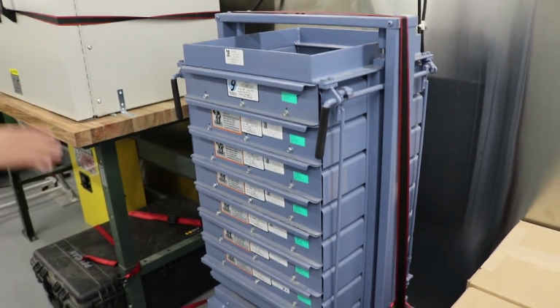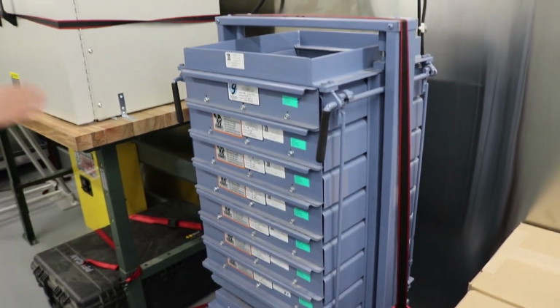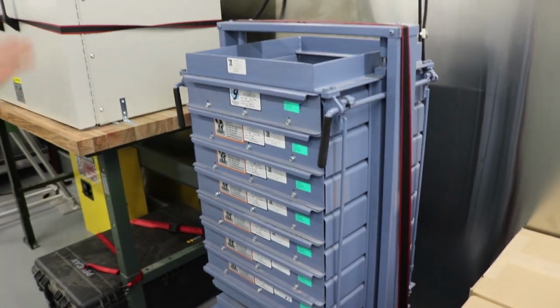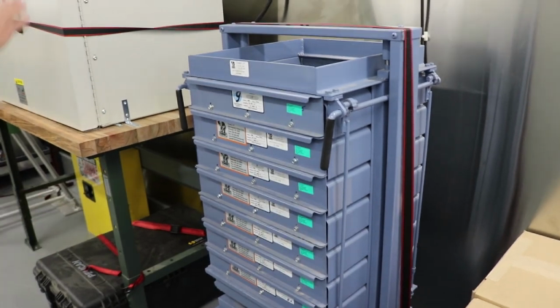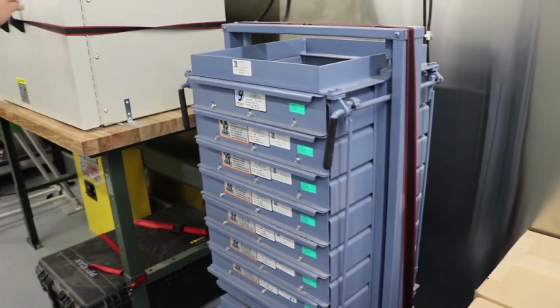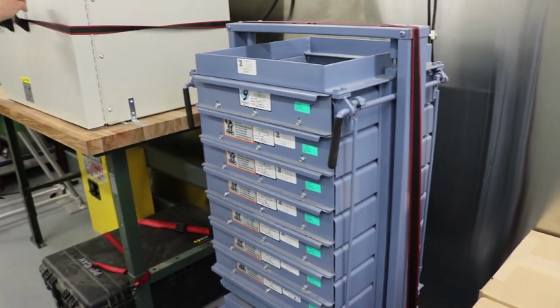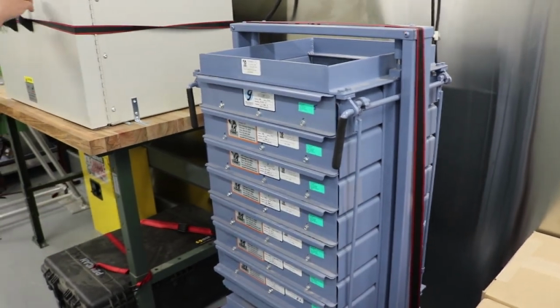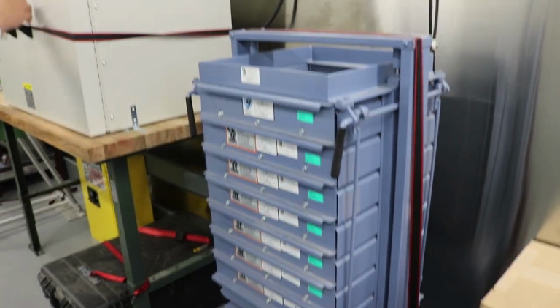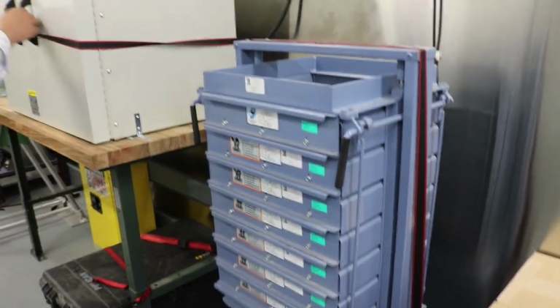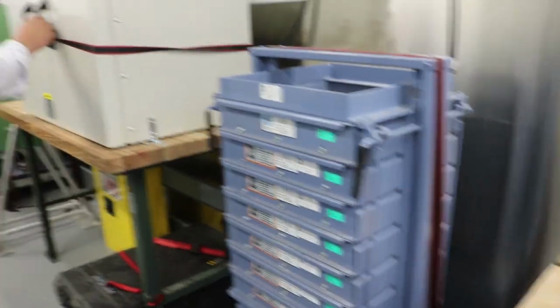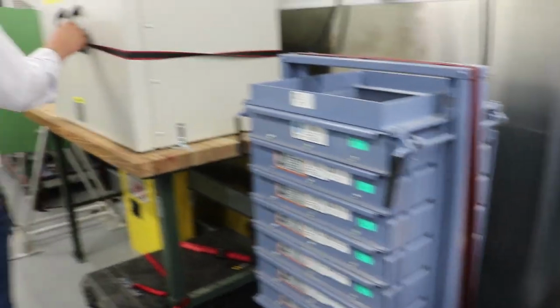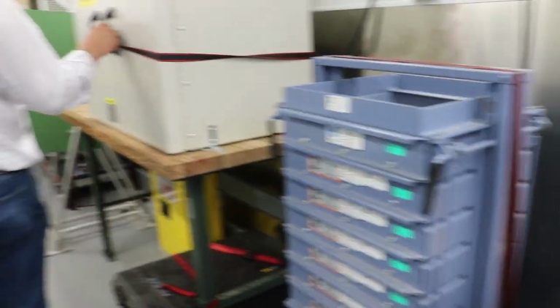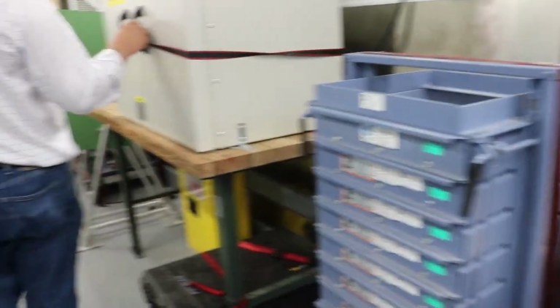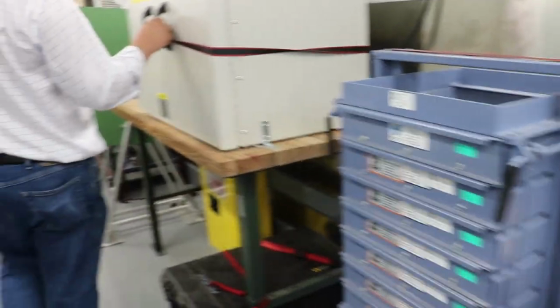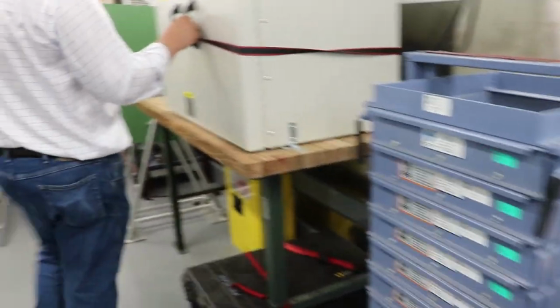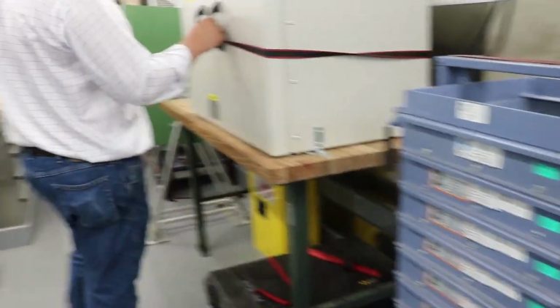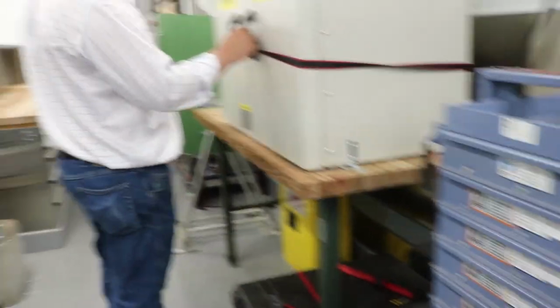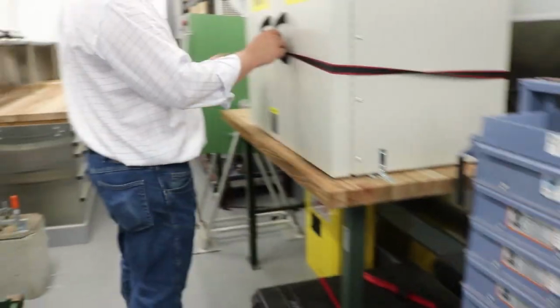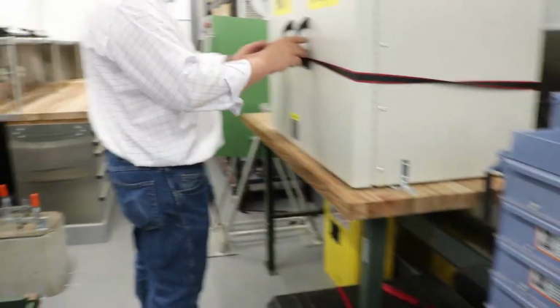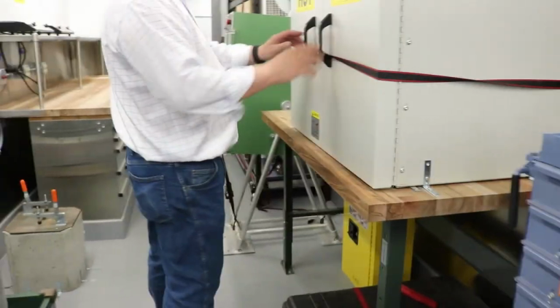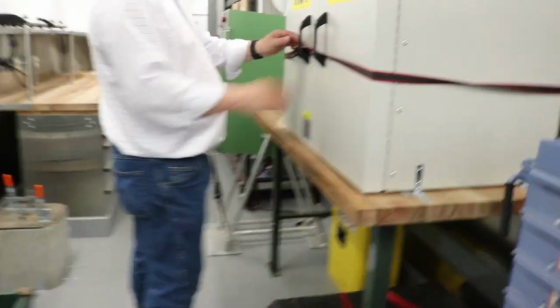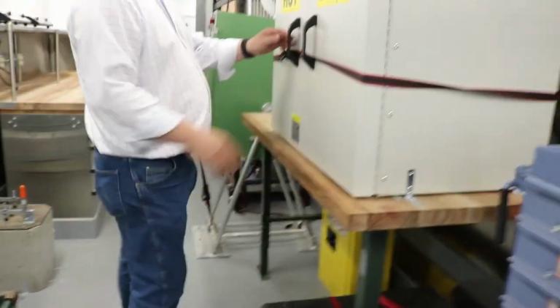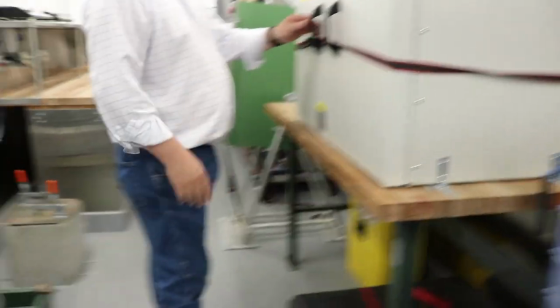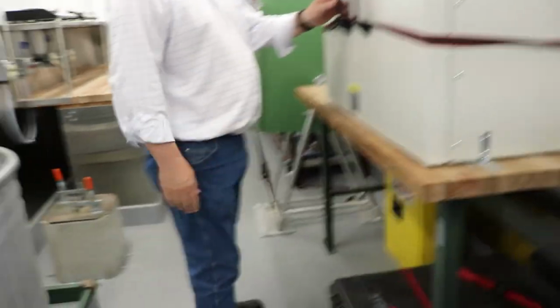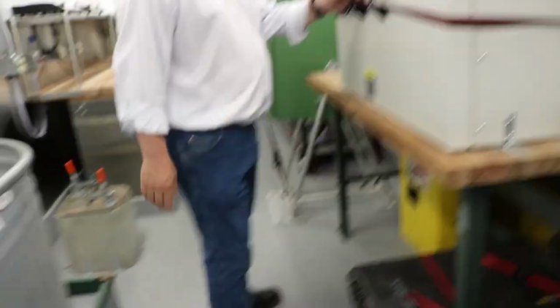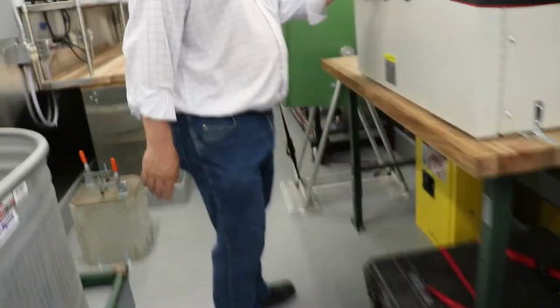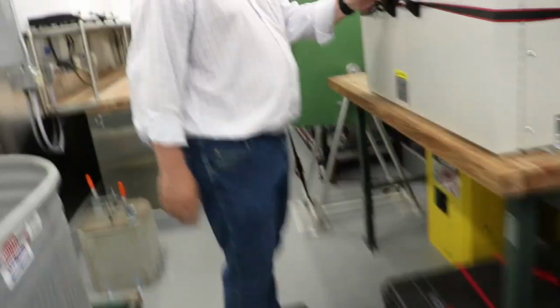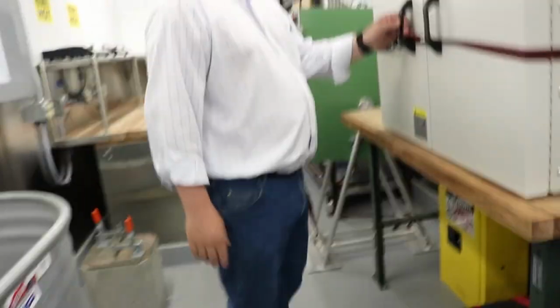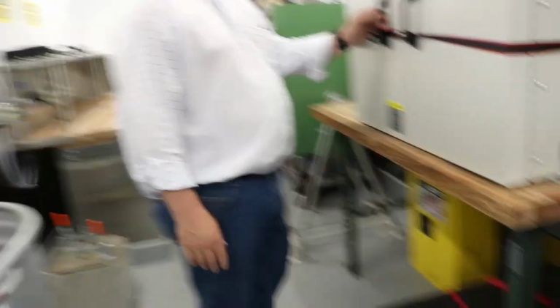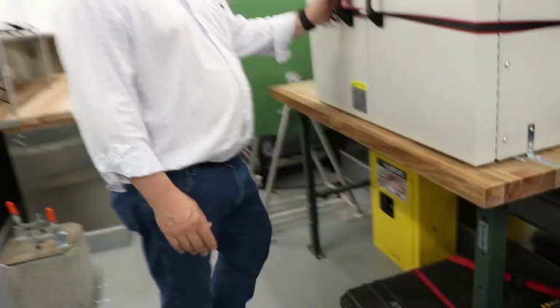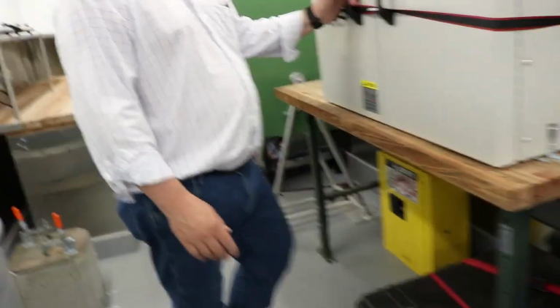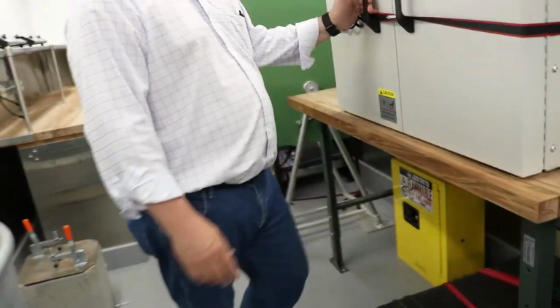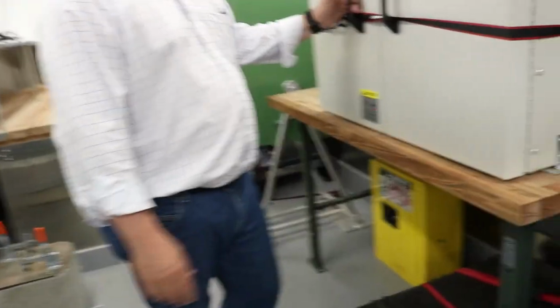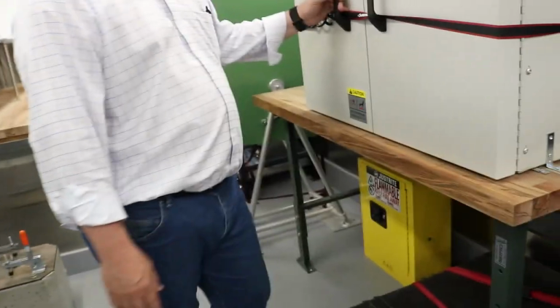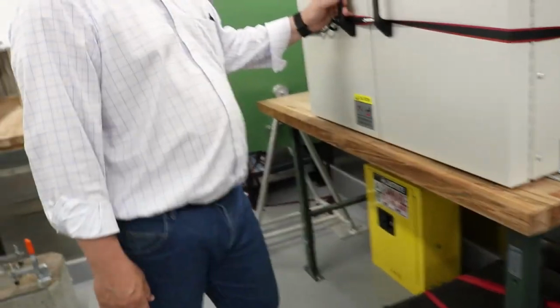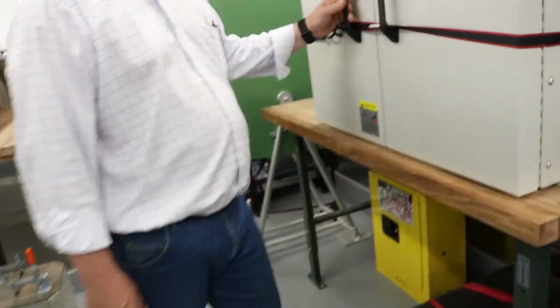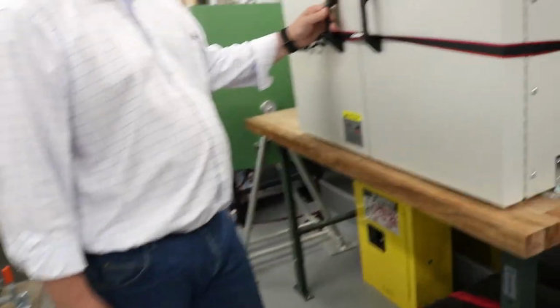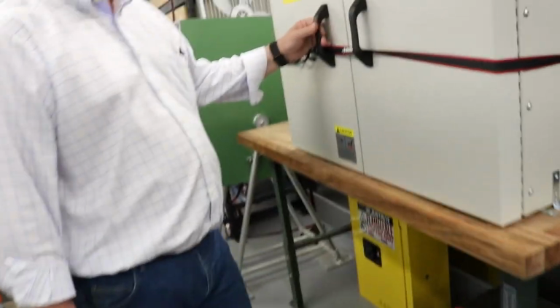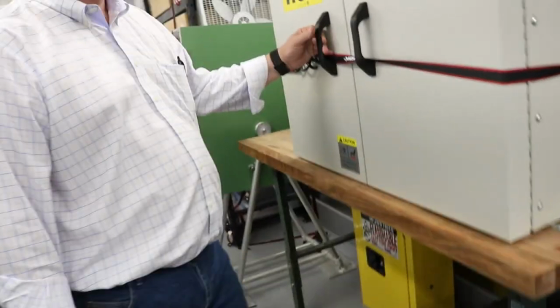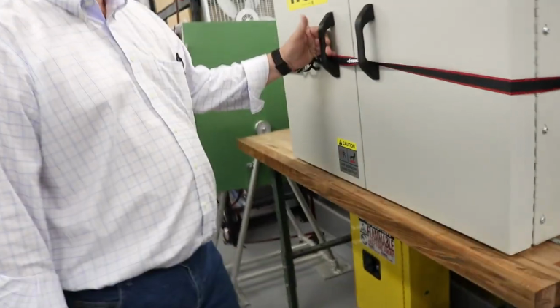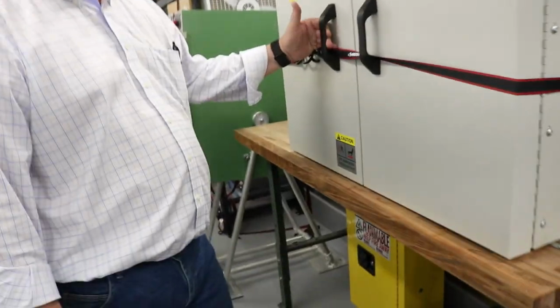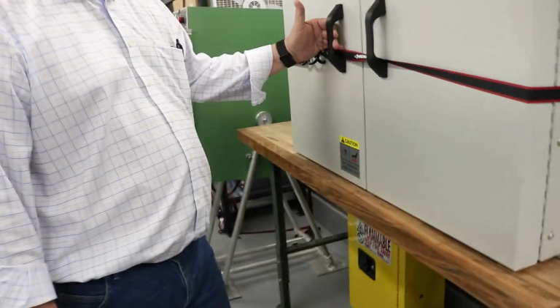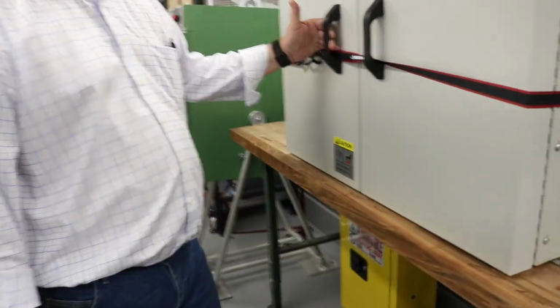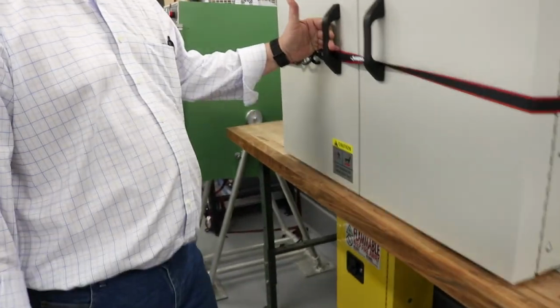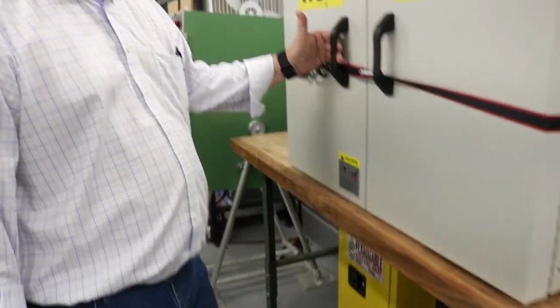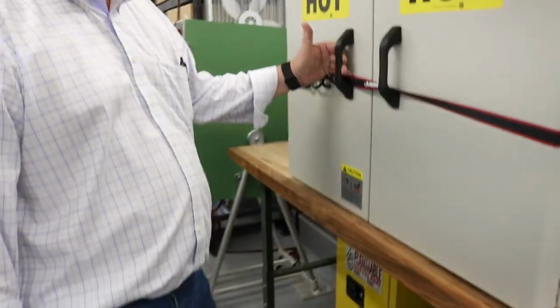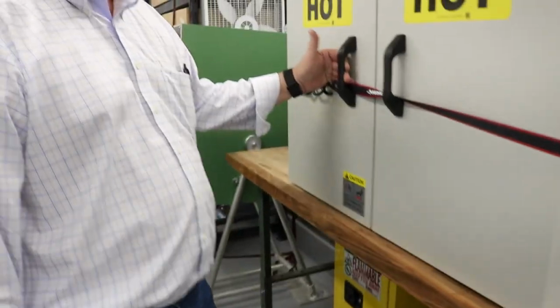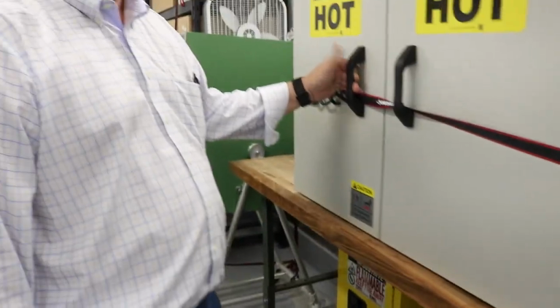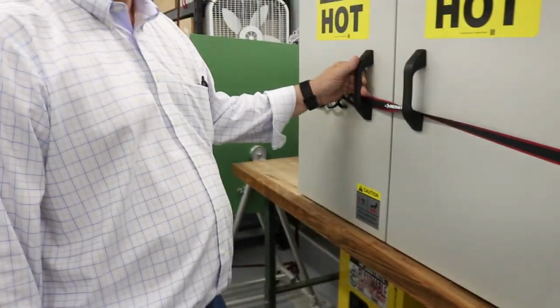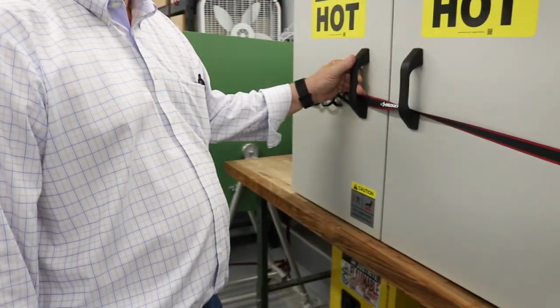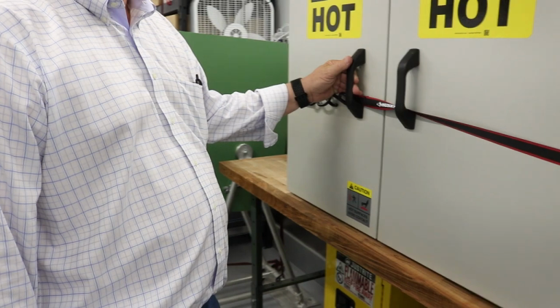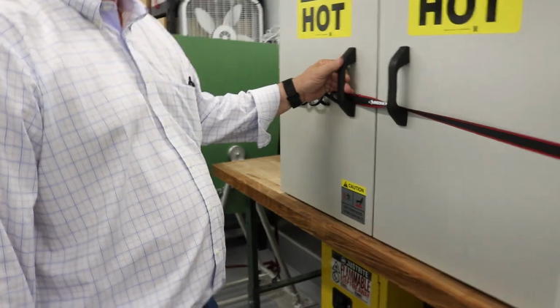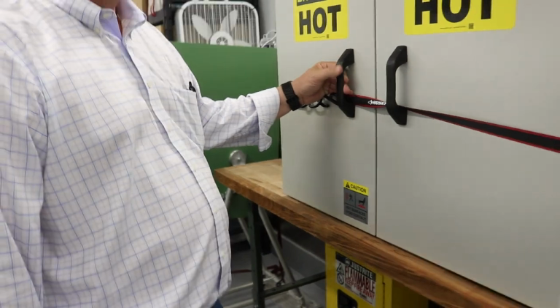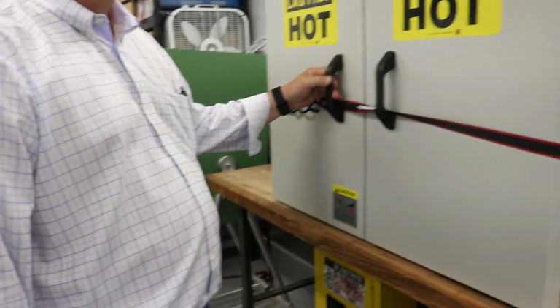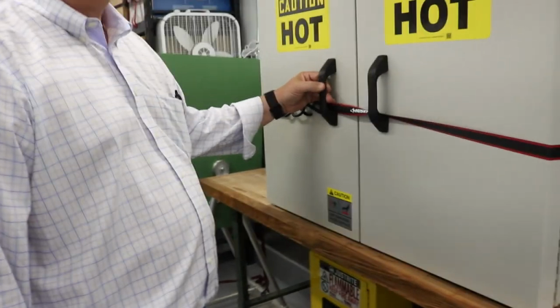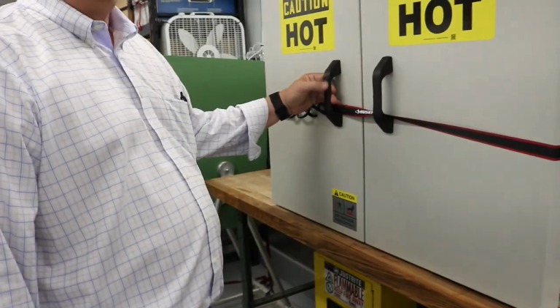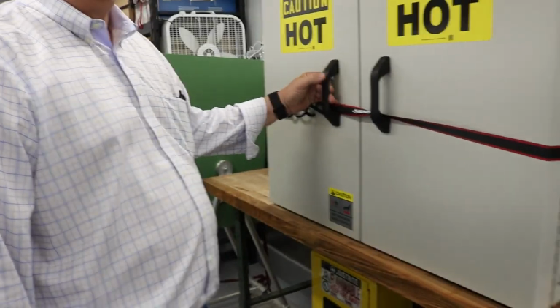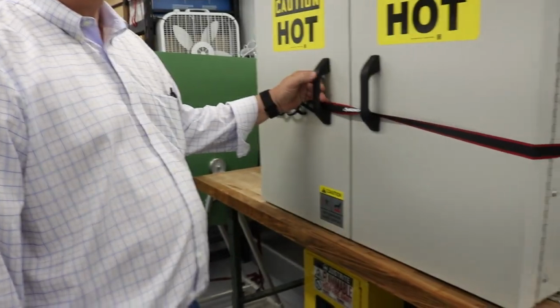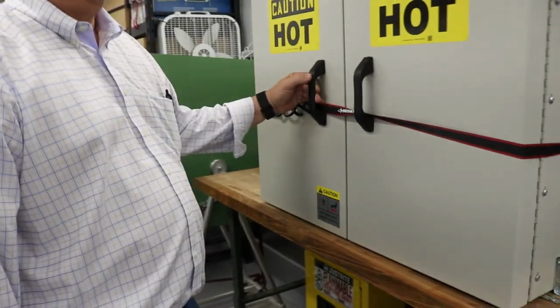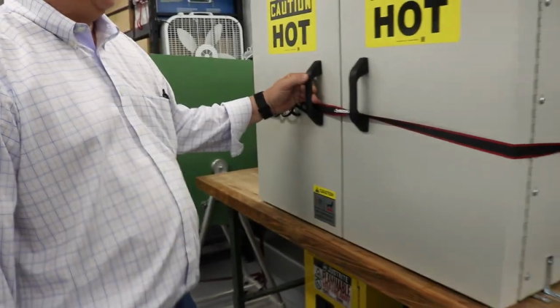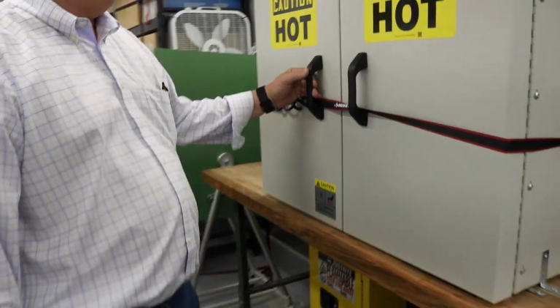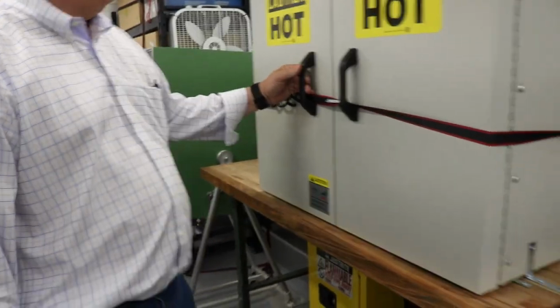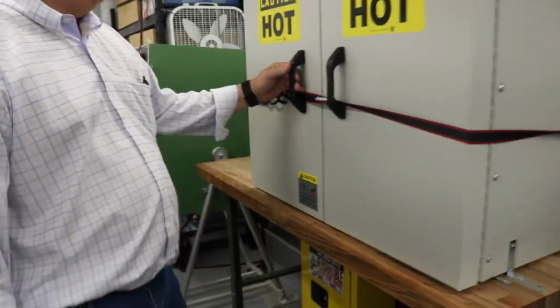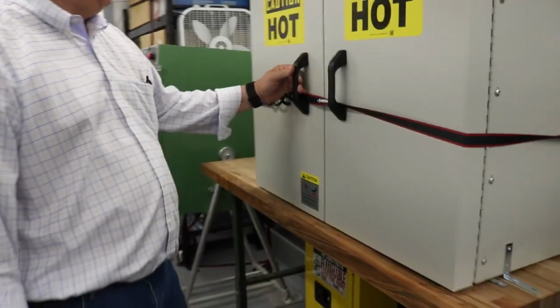We have a large capacity oven, and it's one of the better ovens, so we can also do soil samples.